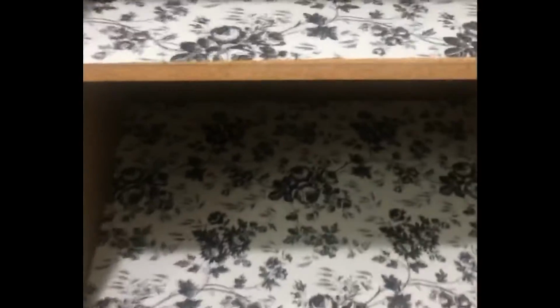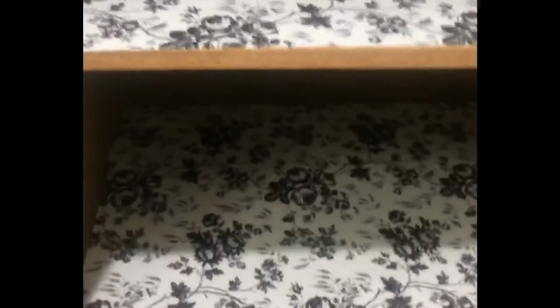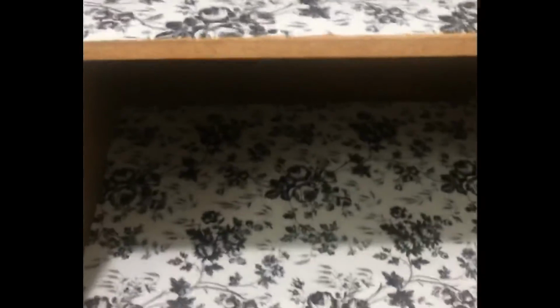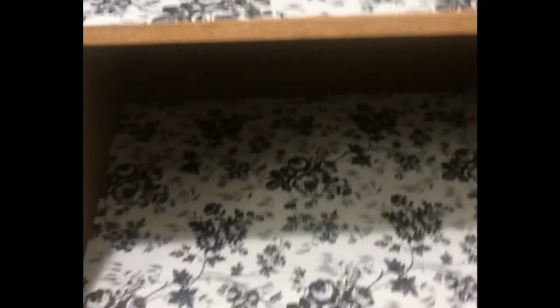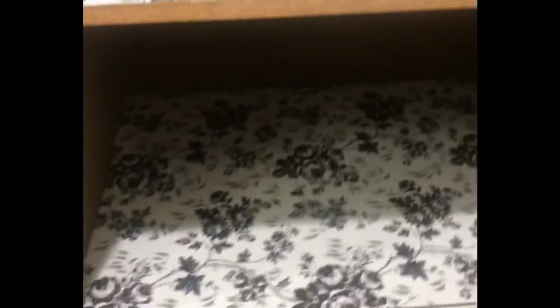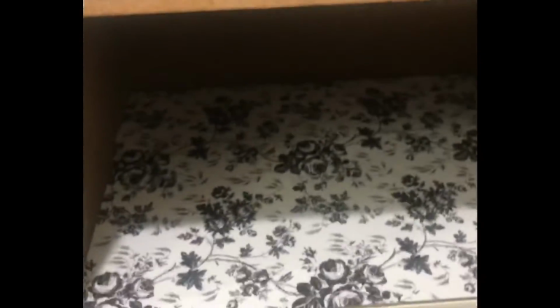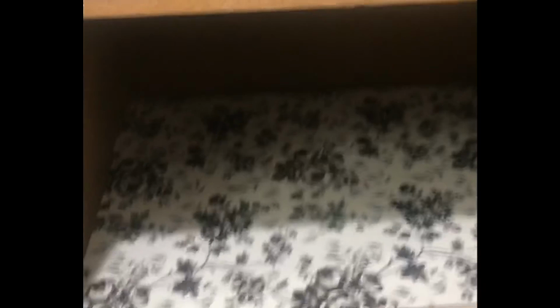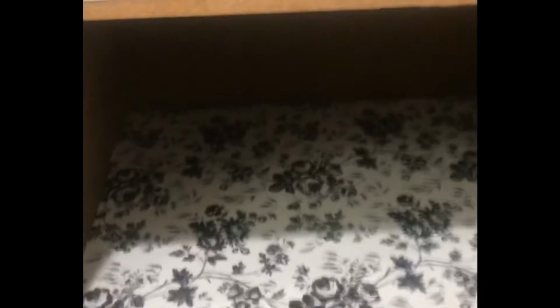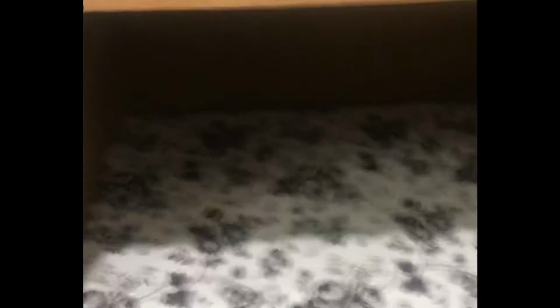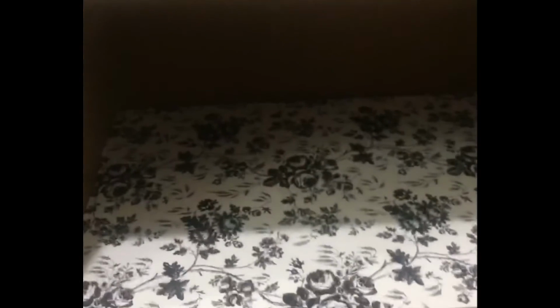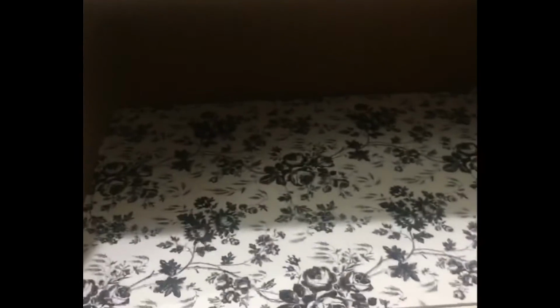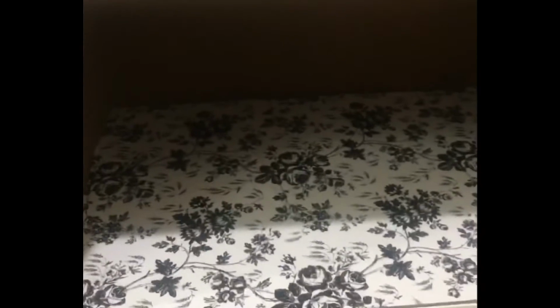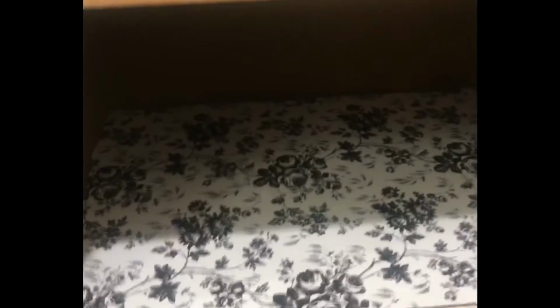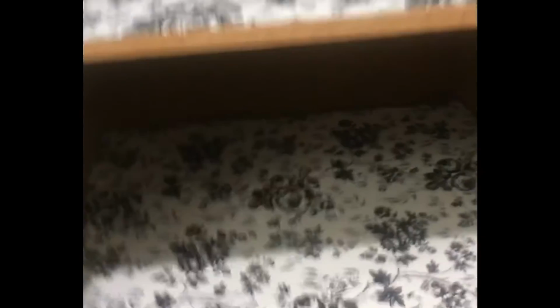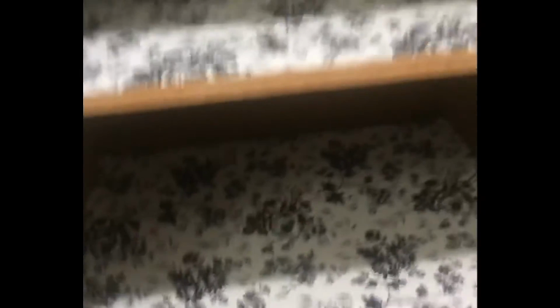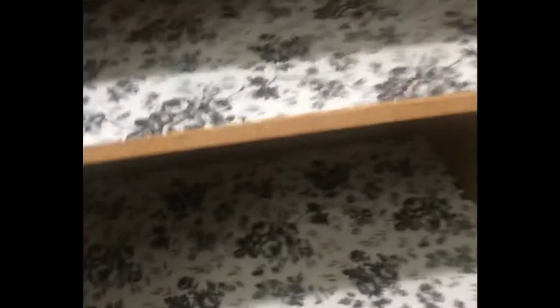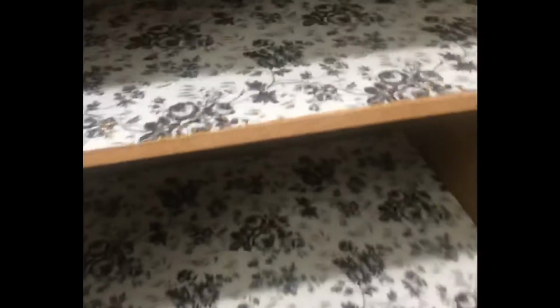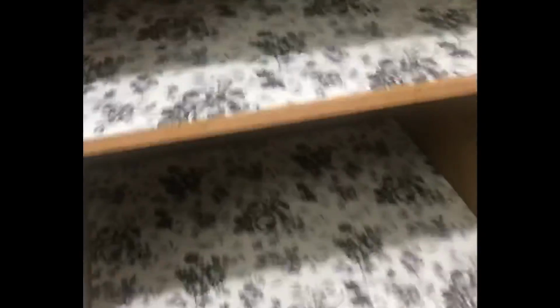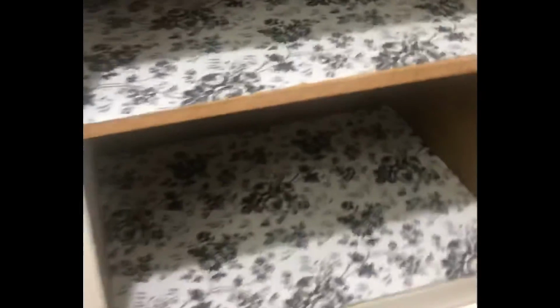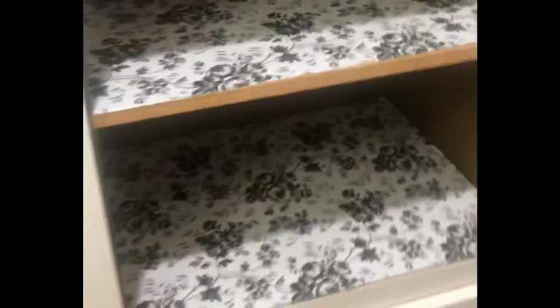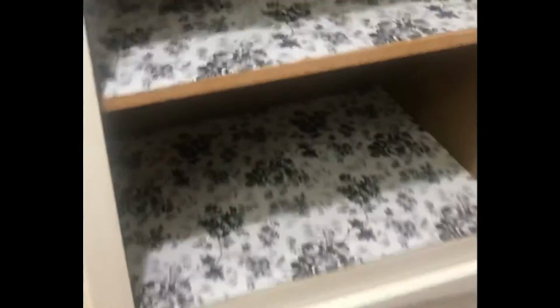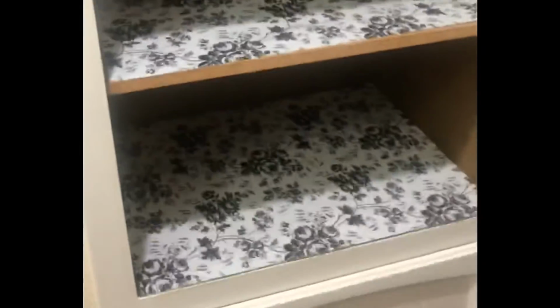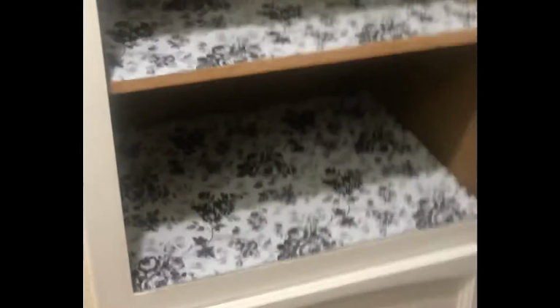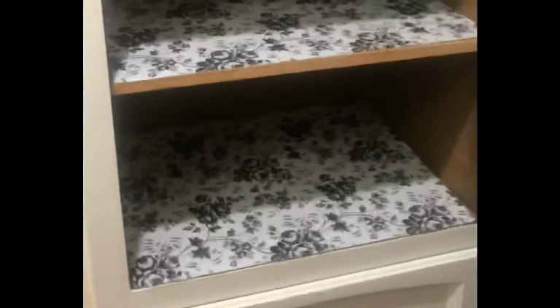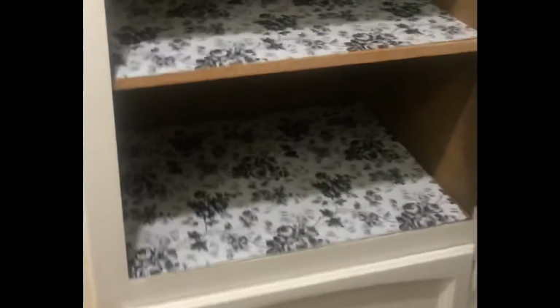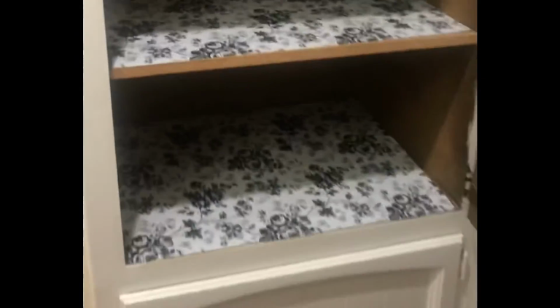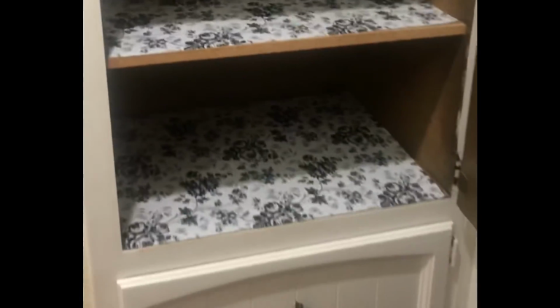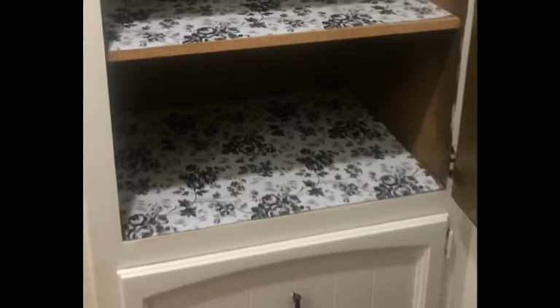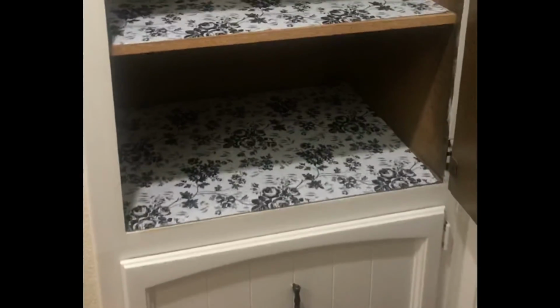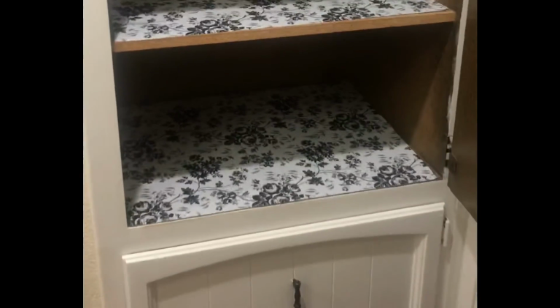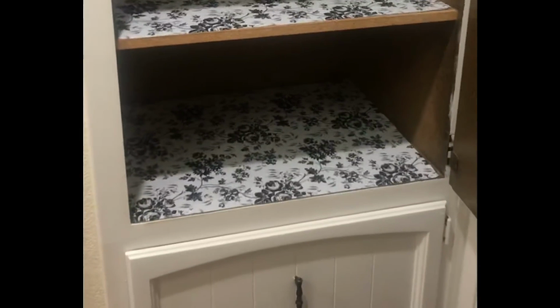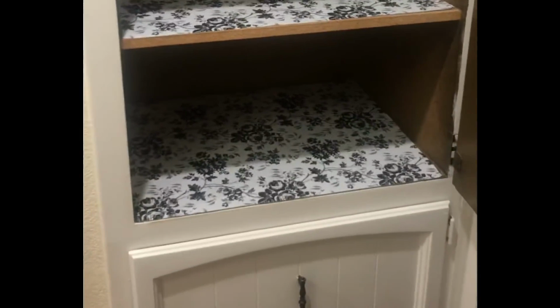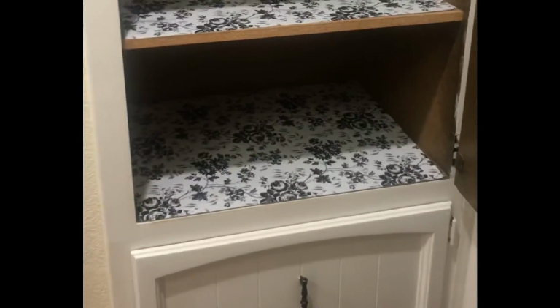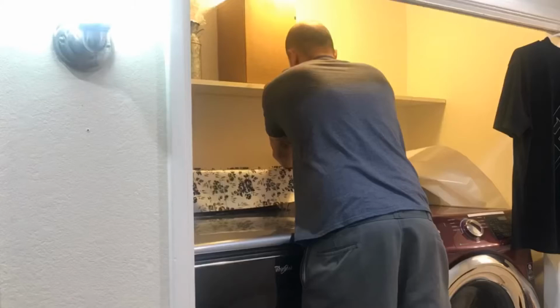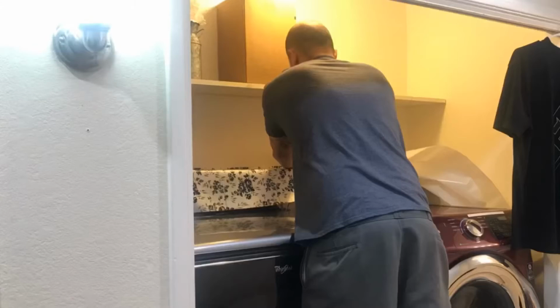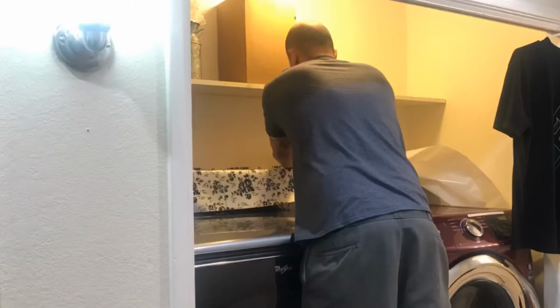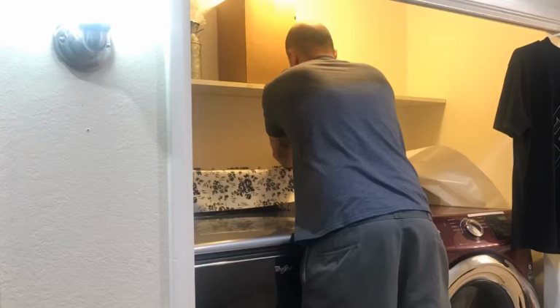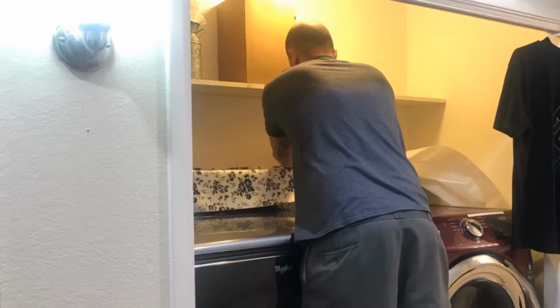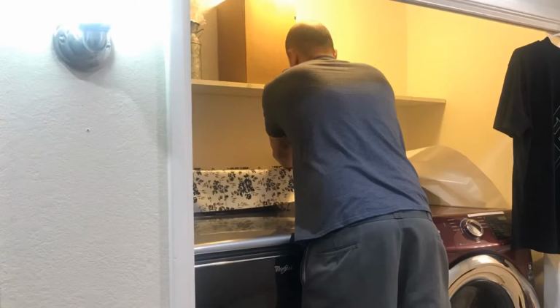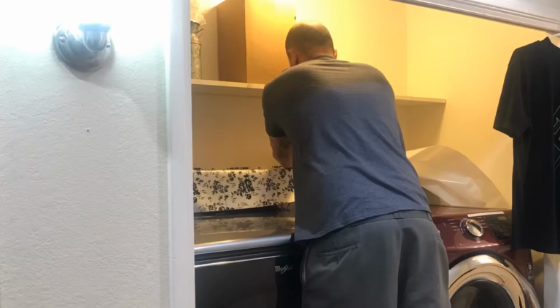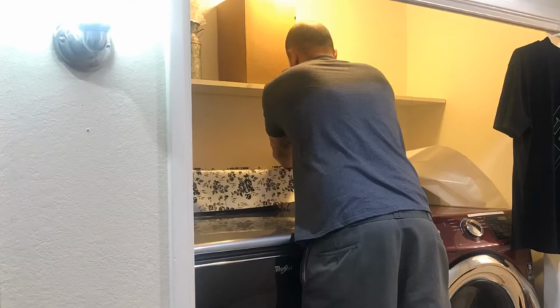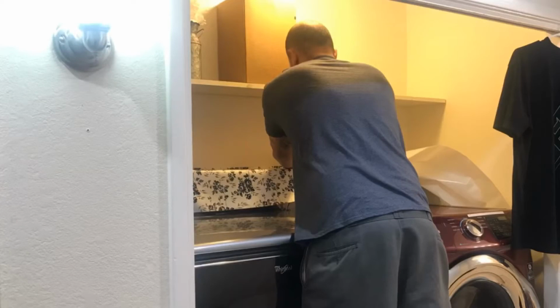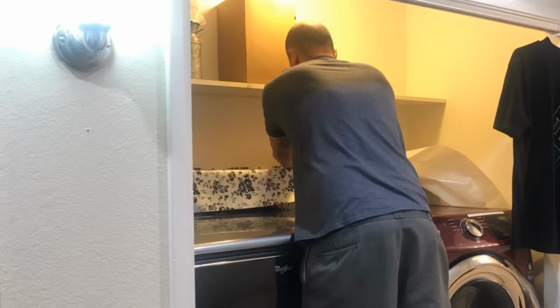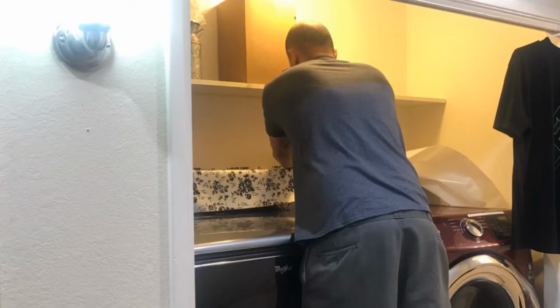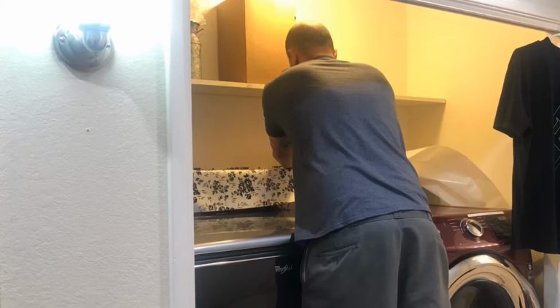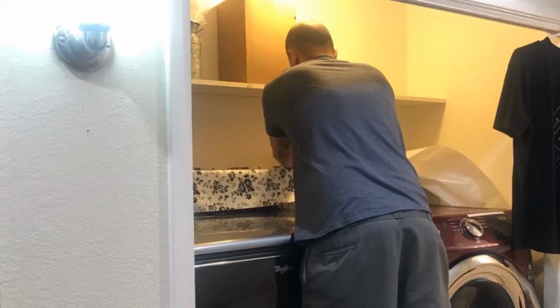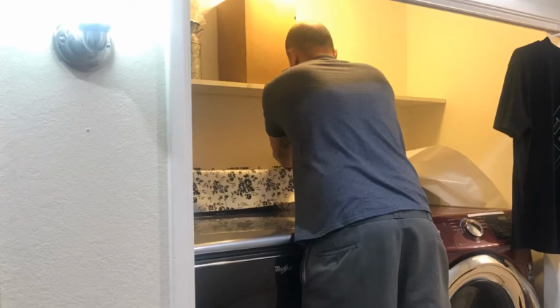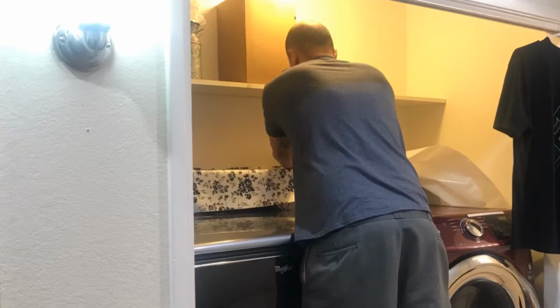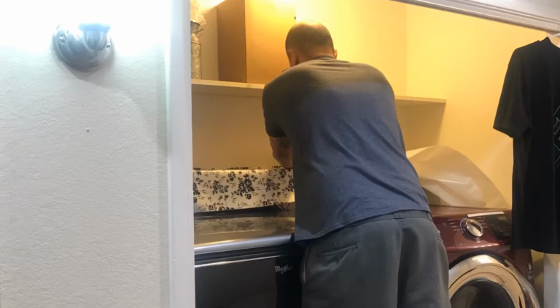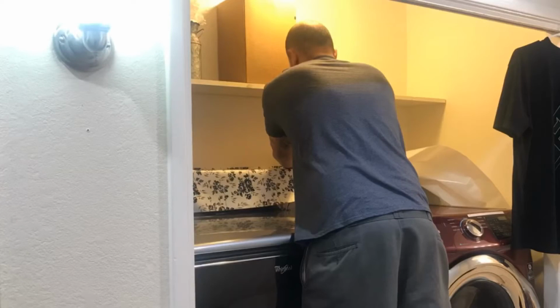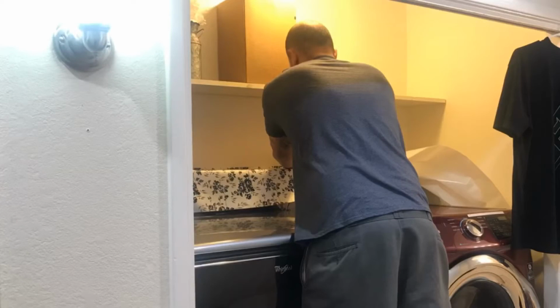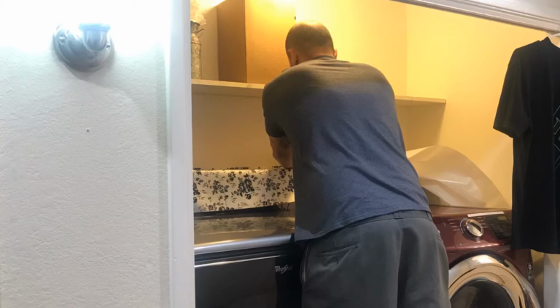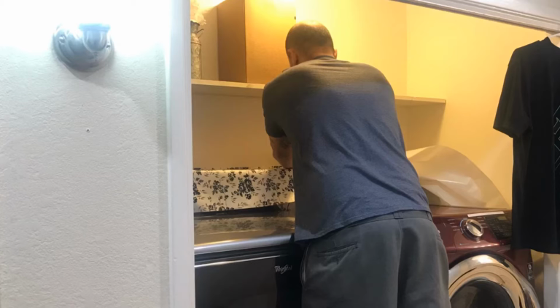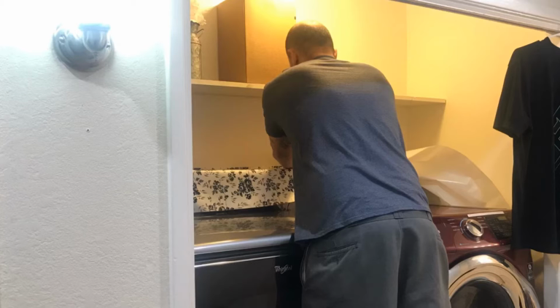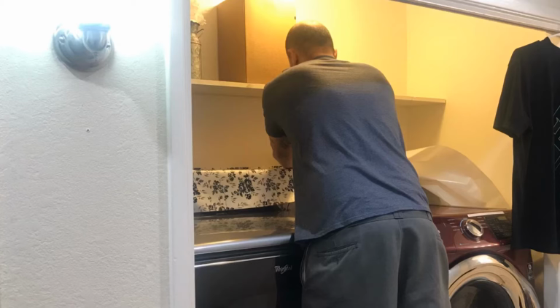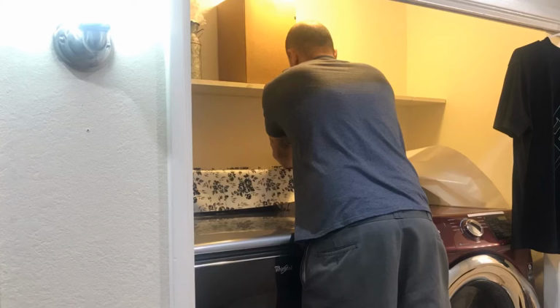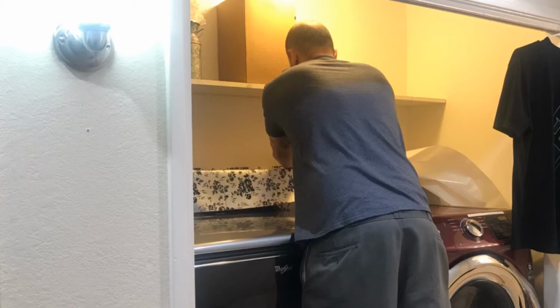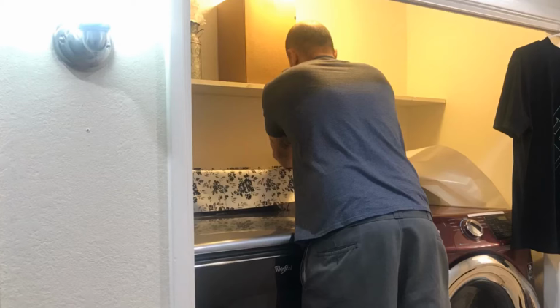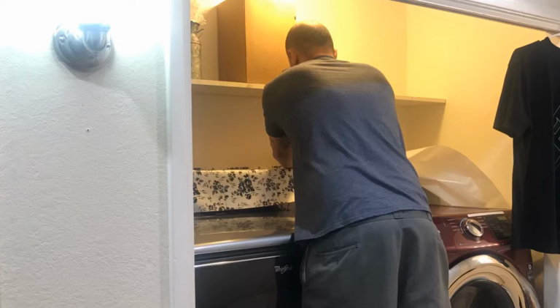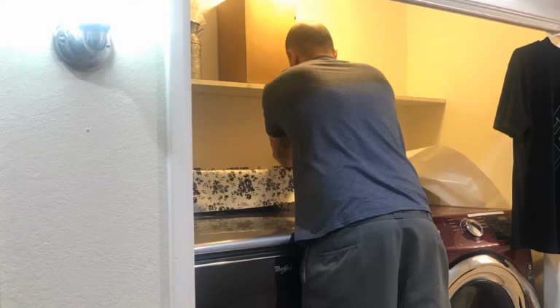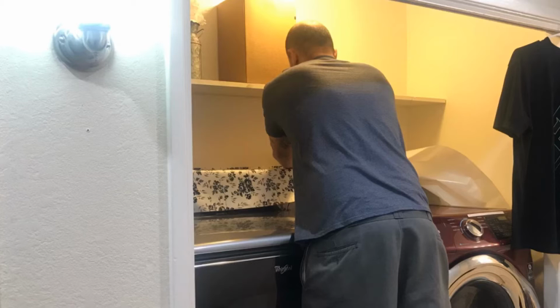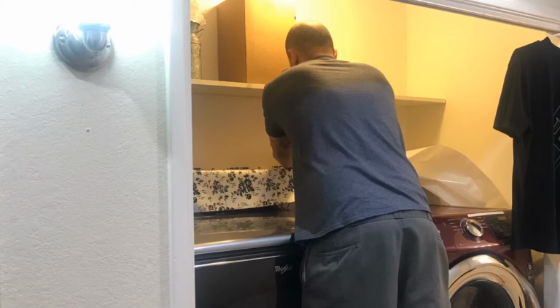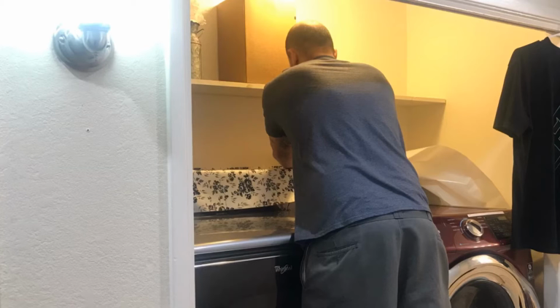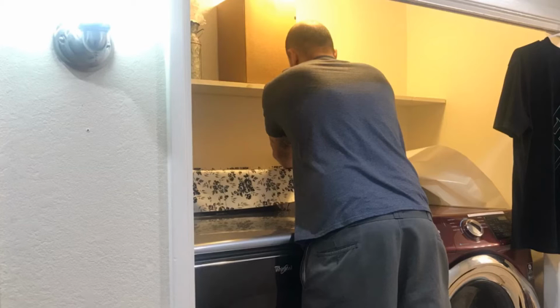I really loved how it turned out — it's so perfect. I loved it so much I asked him if he could do it in the laundry room too.